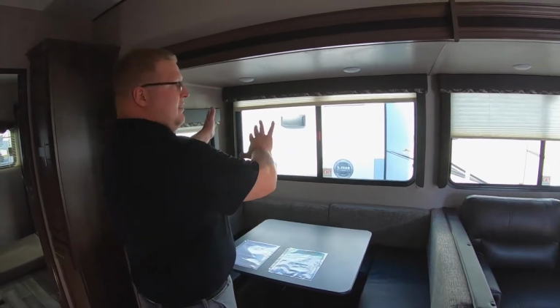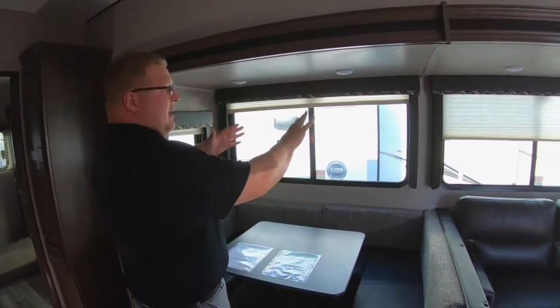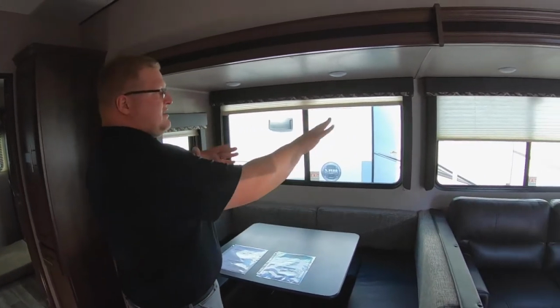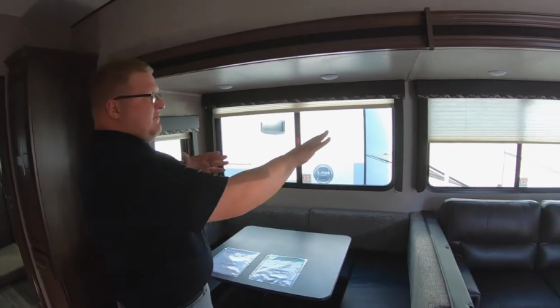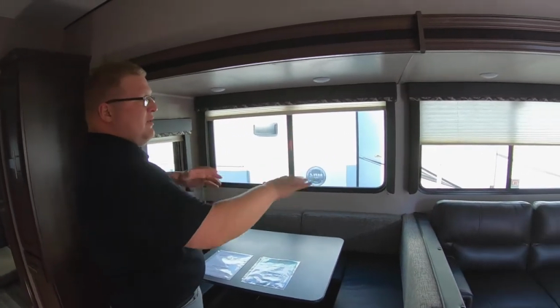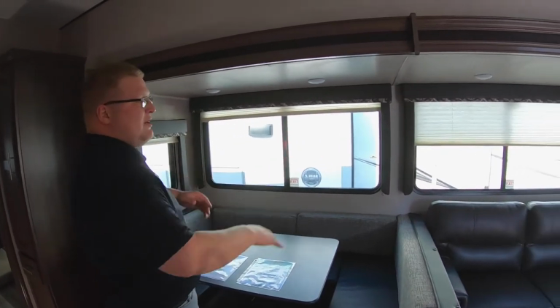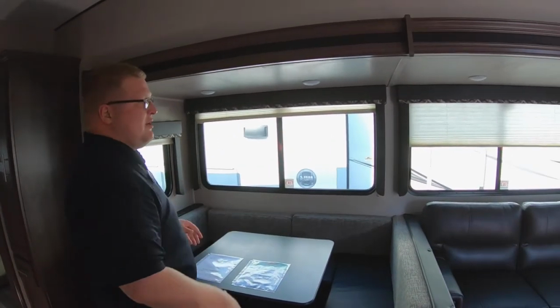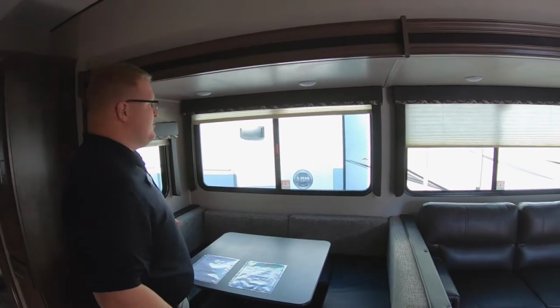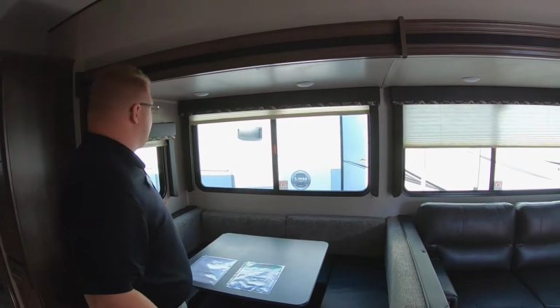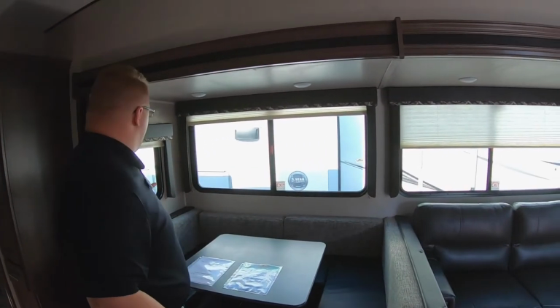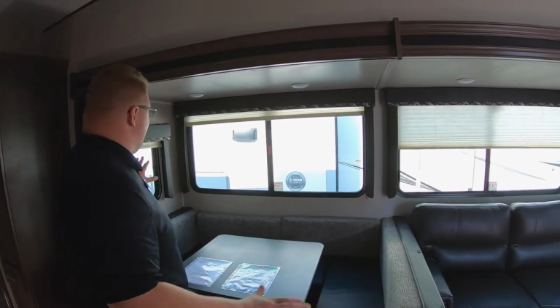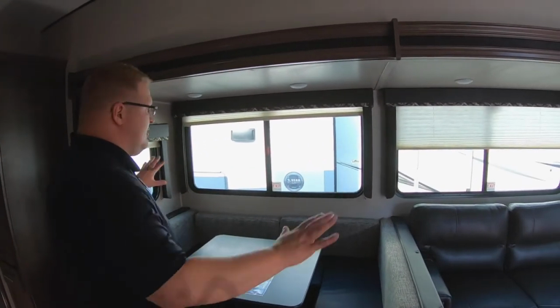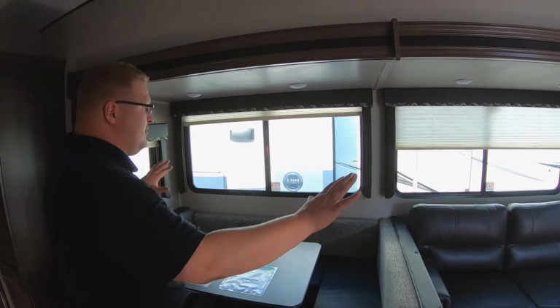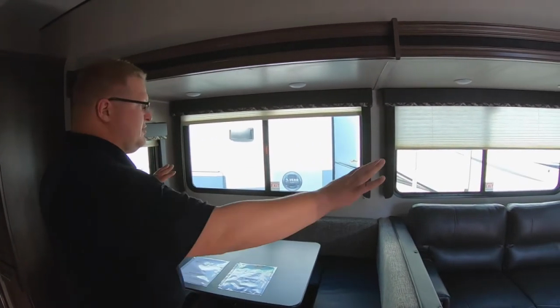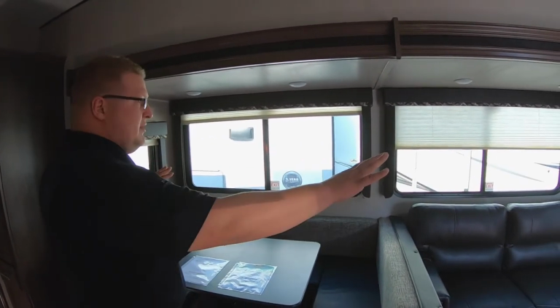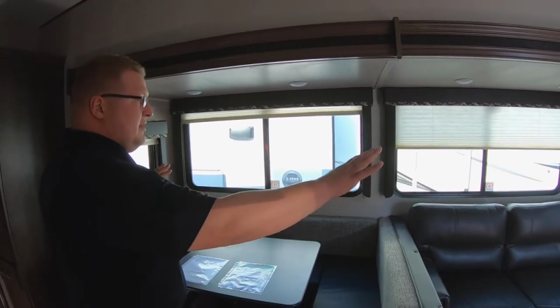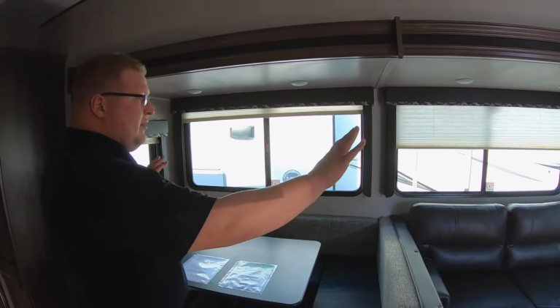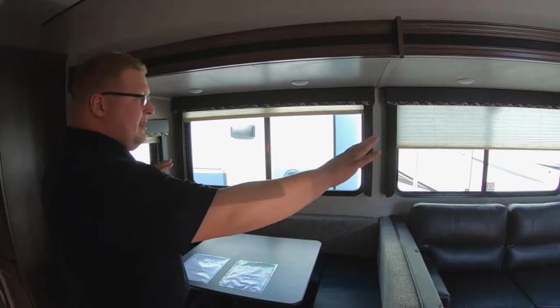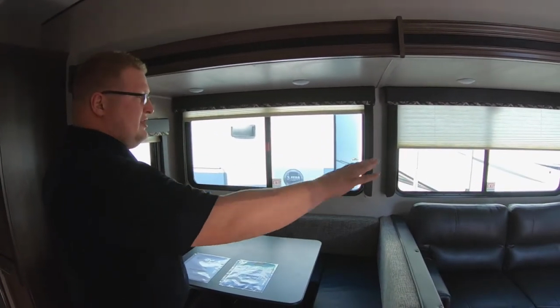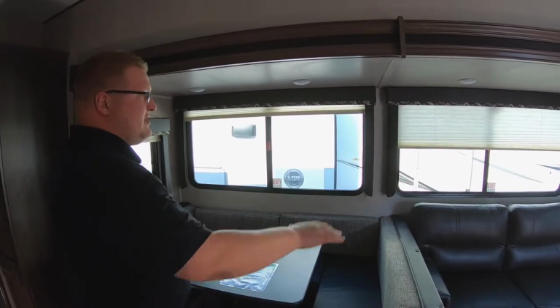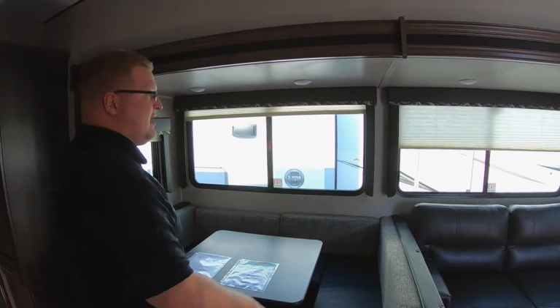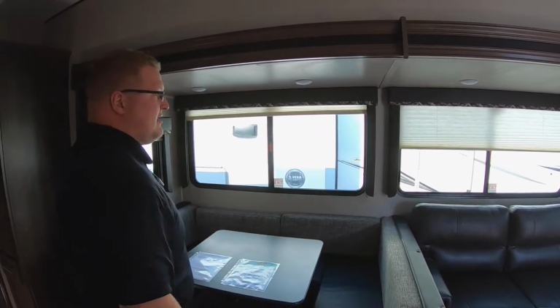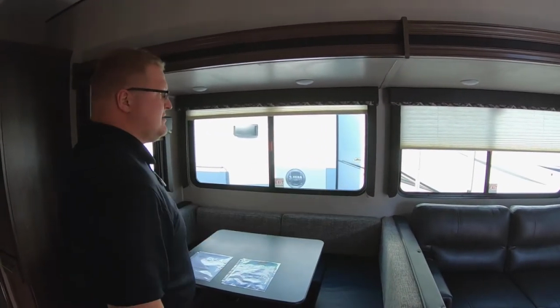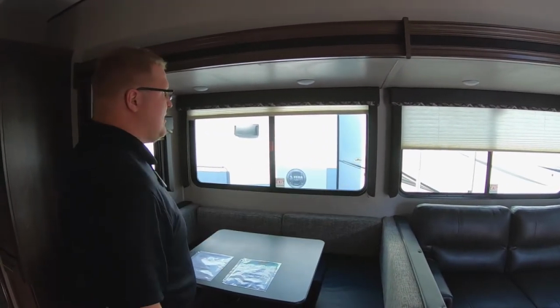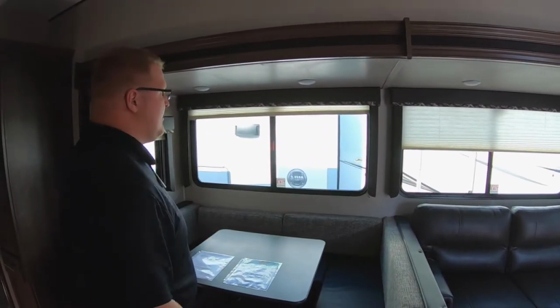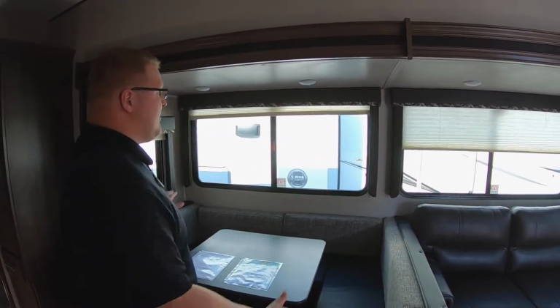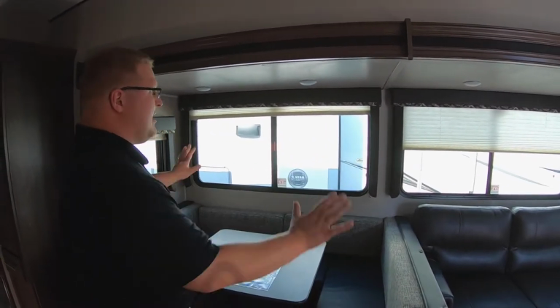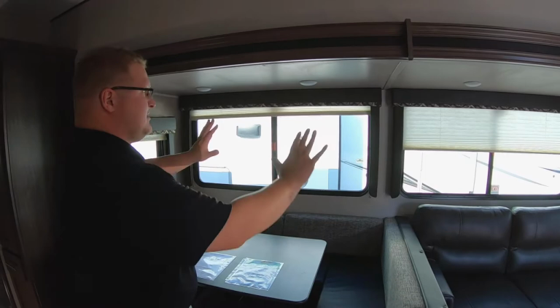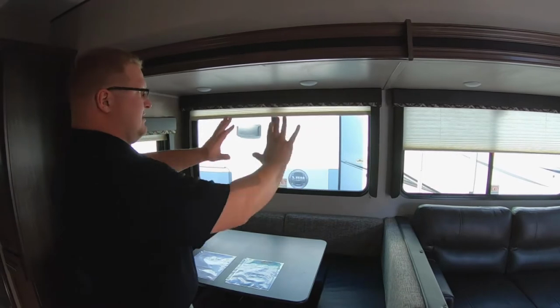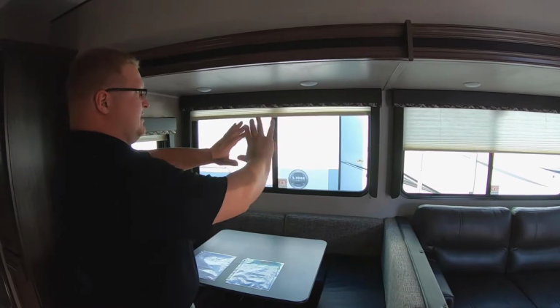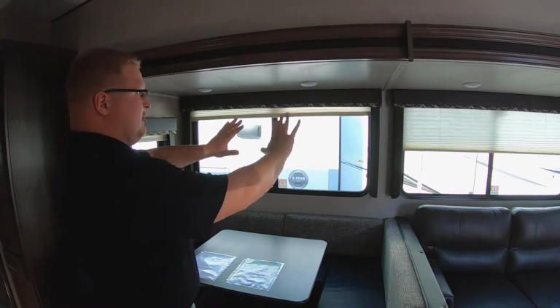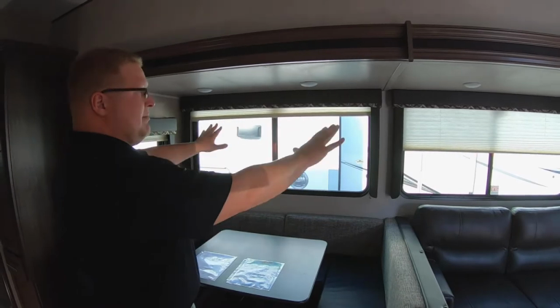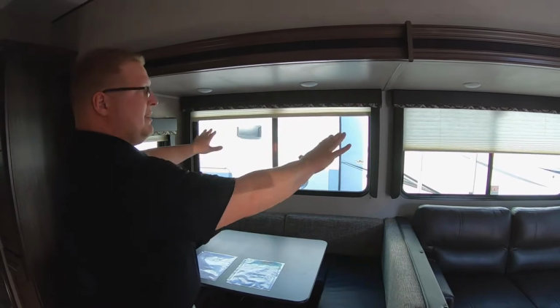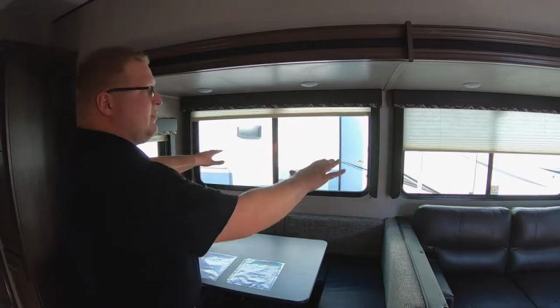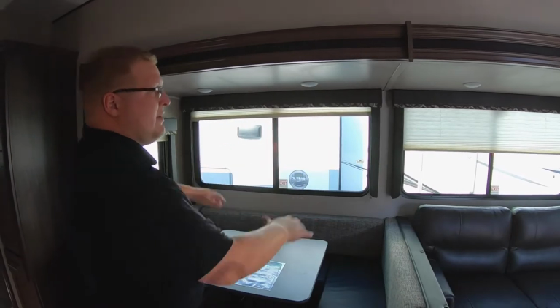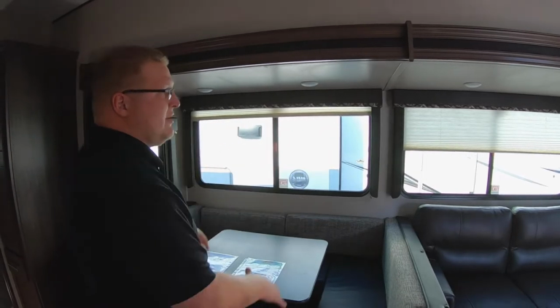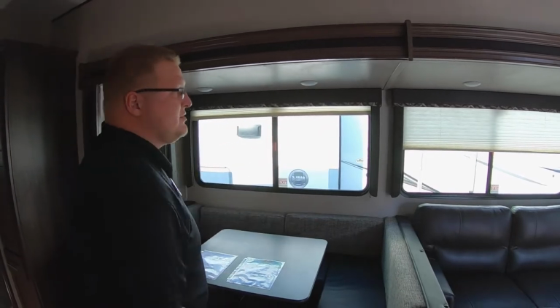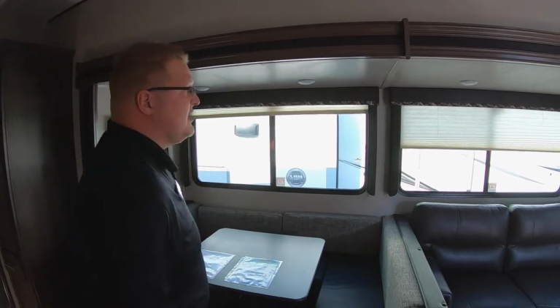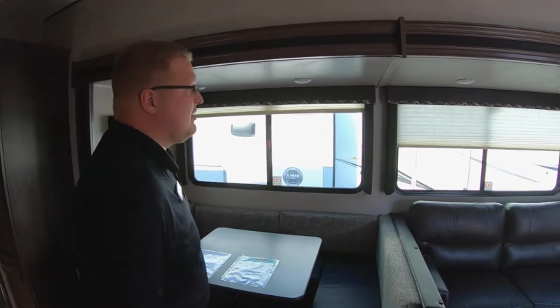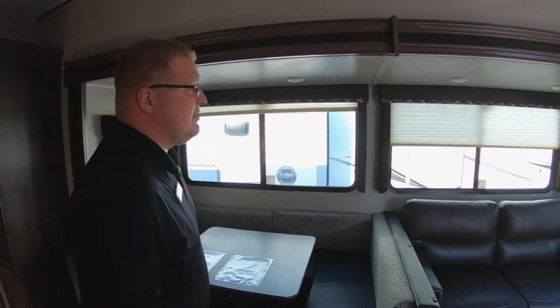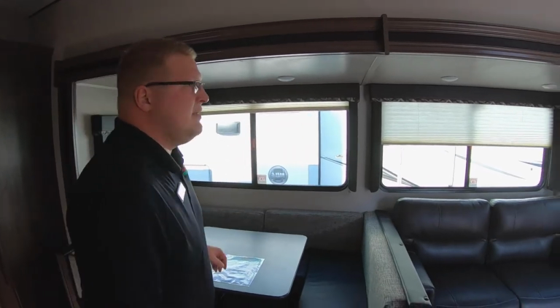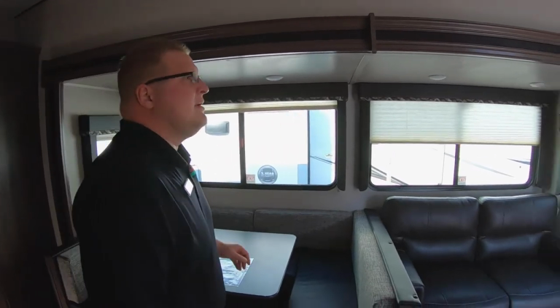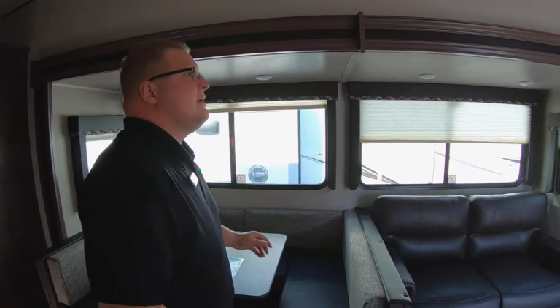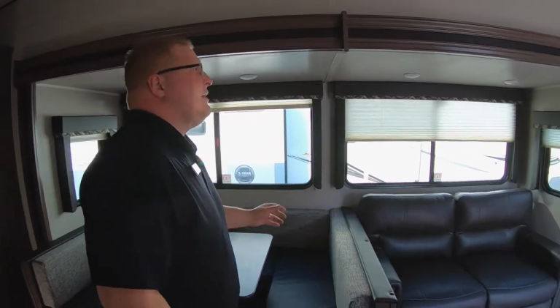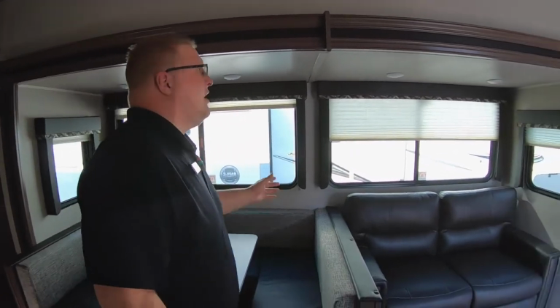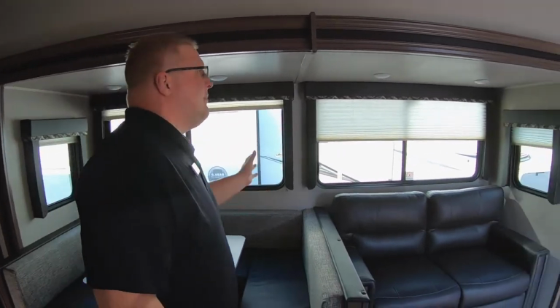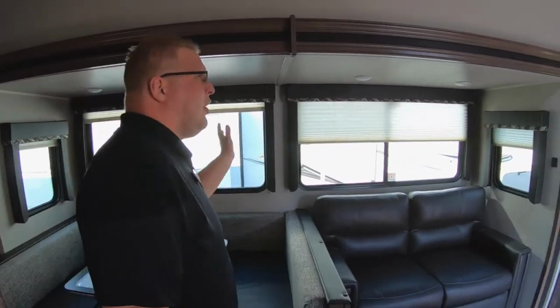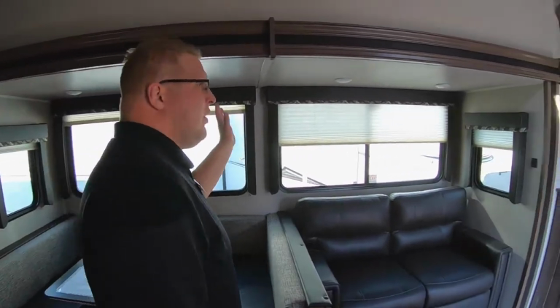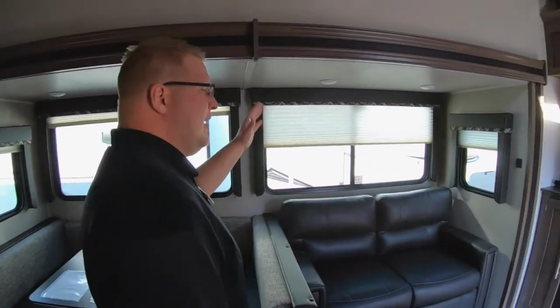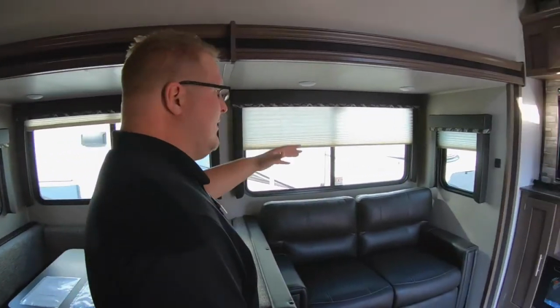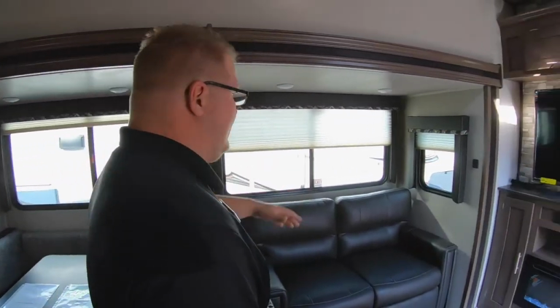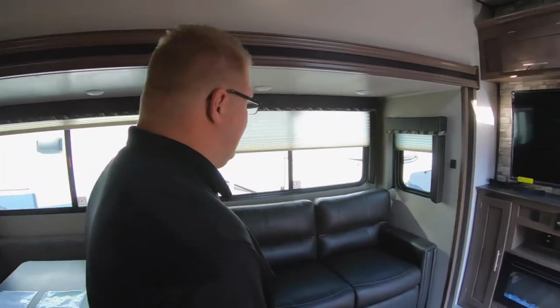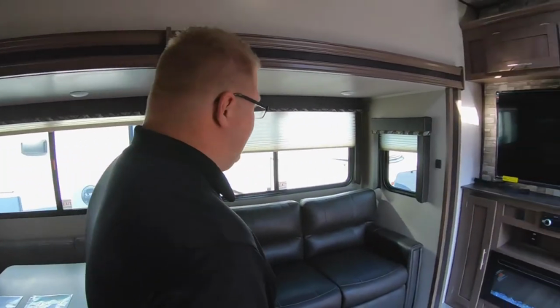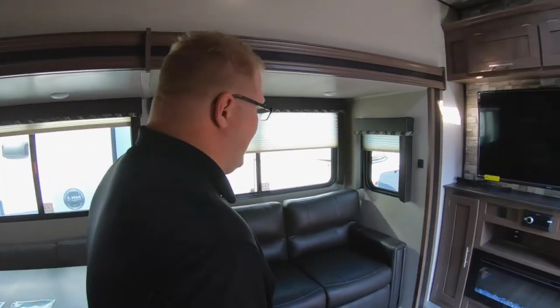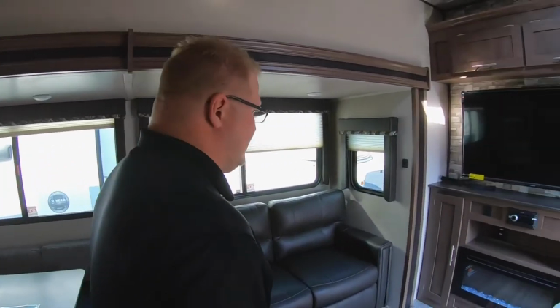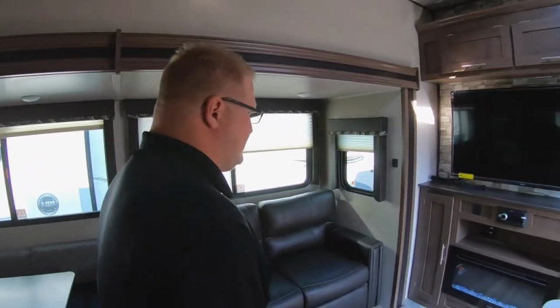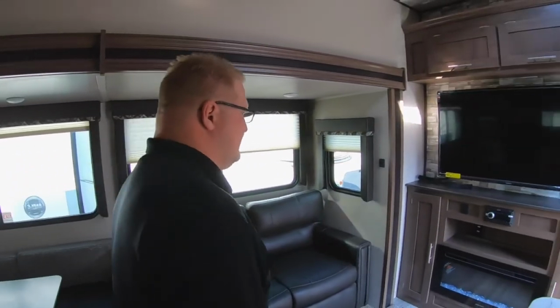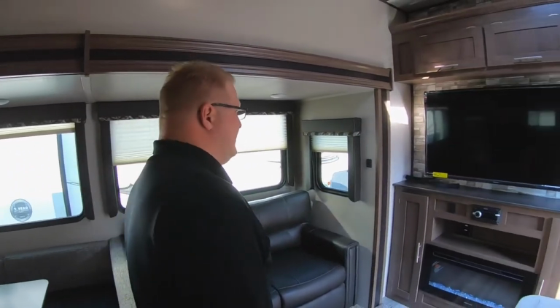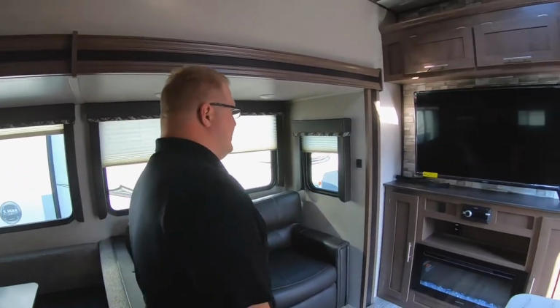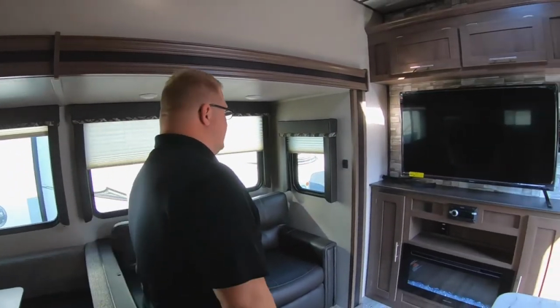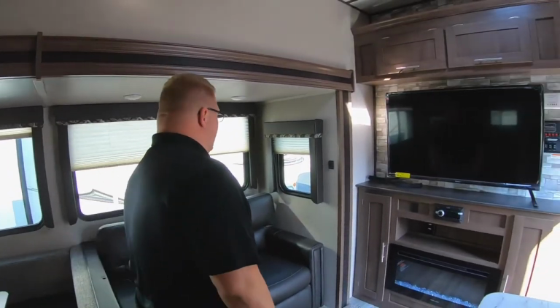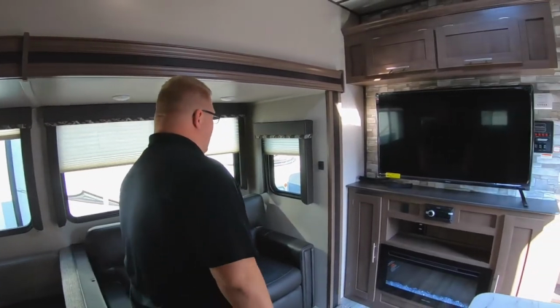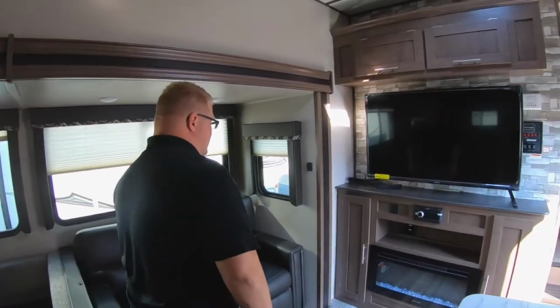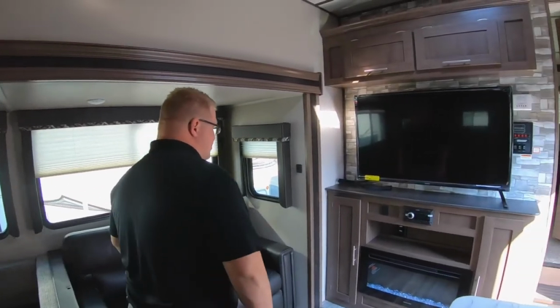Lots of windows — two windows on each side of the slide box — and then your big windows here. All LED lights in this coach.